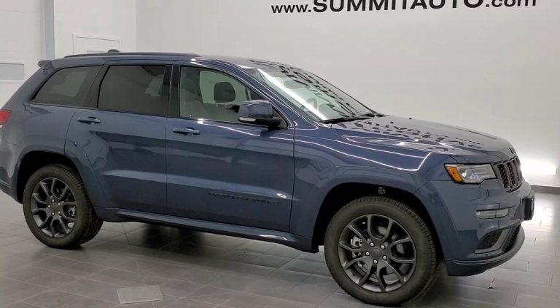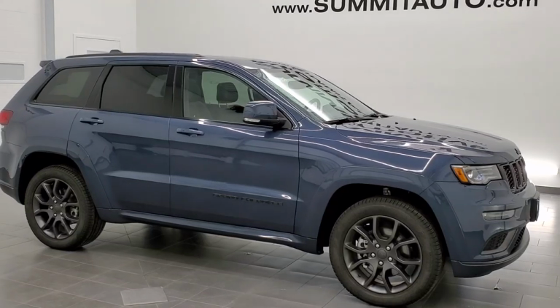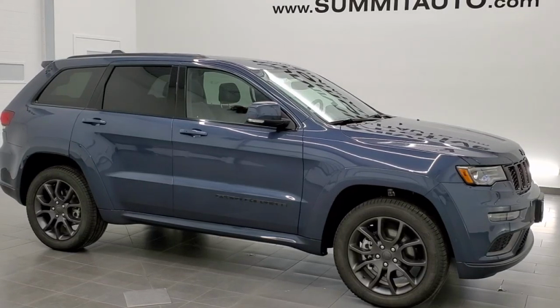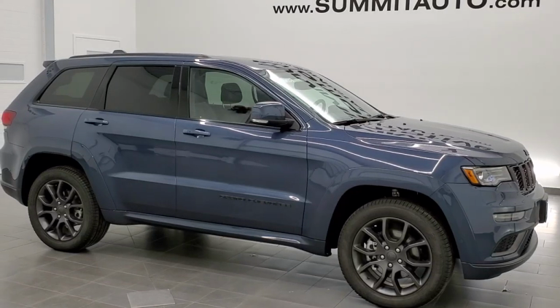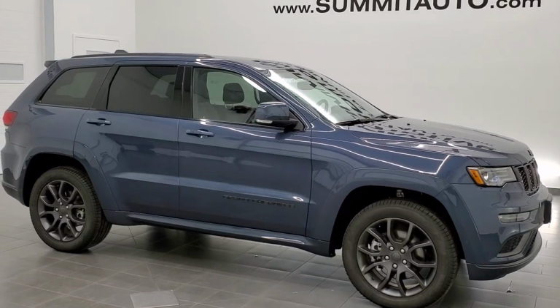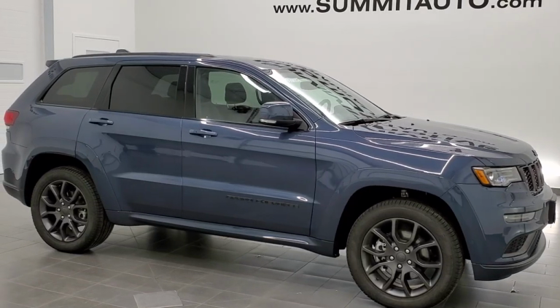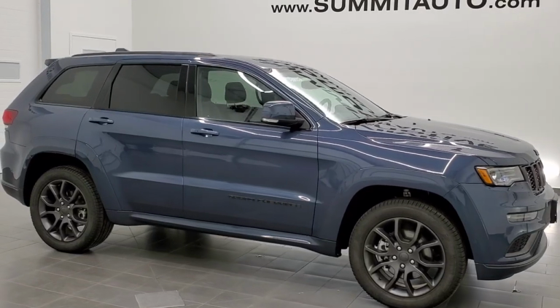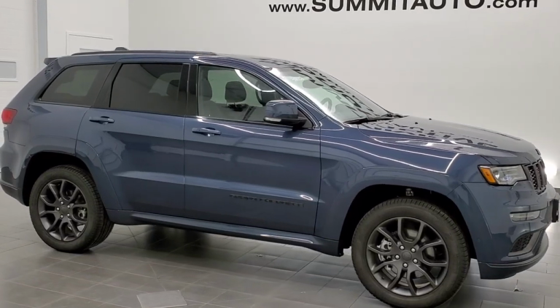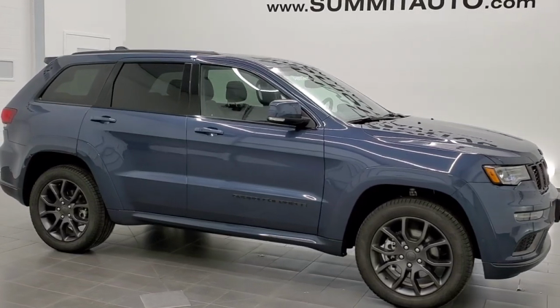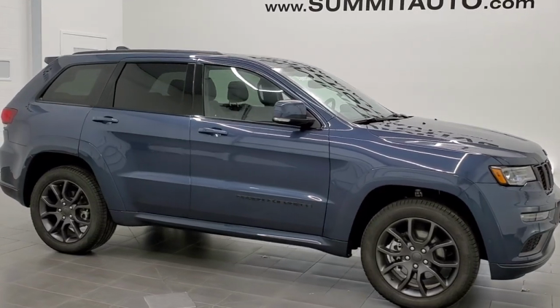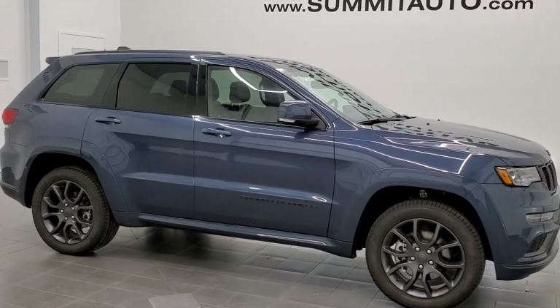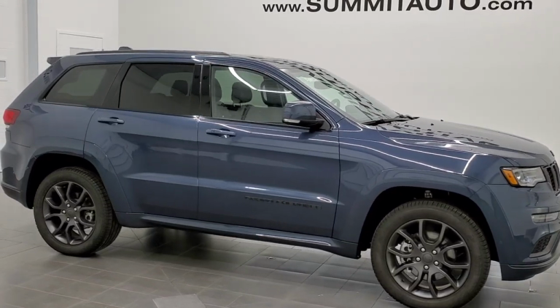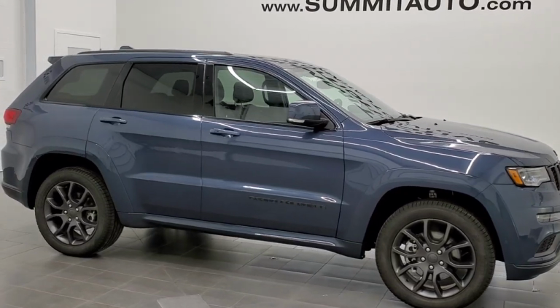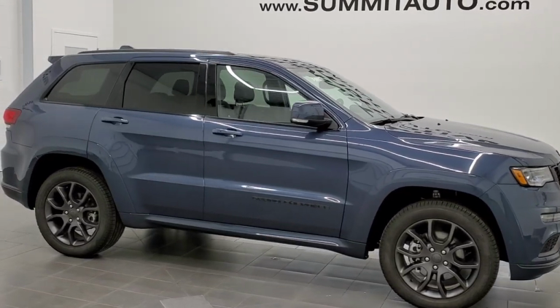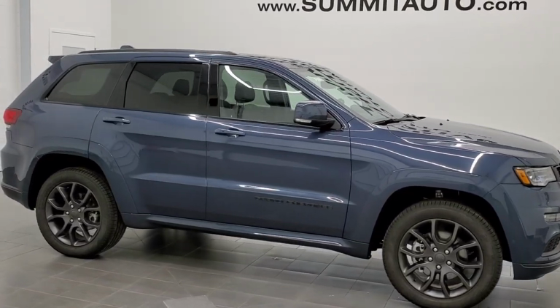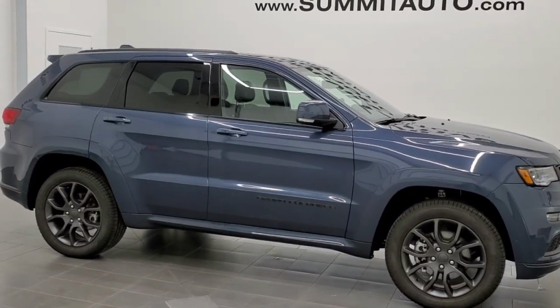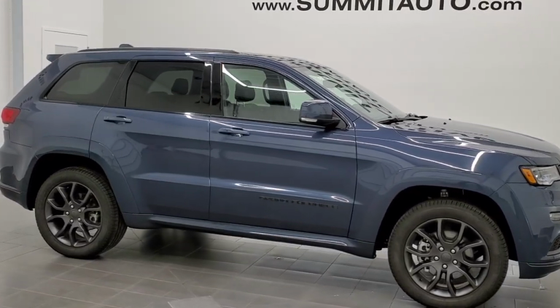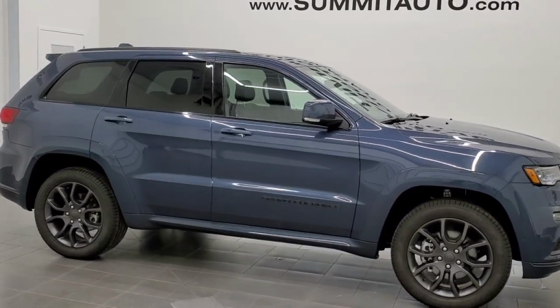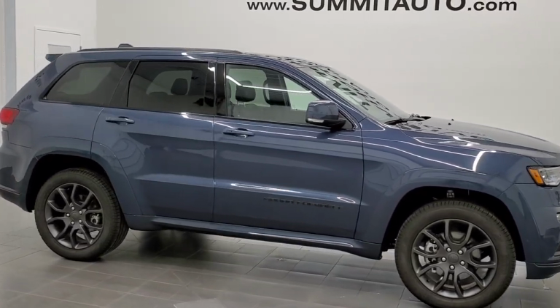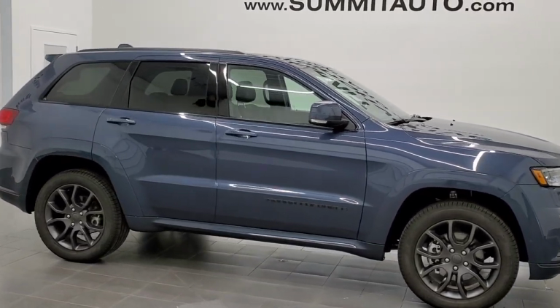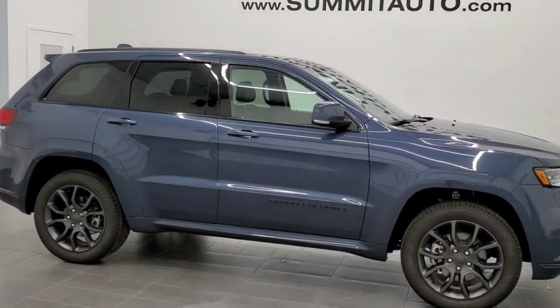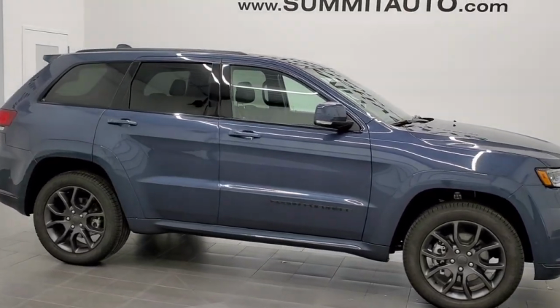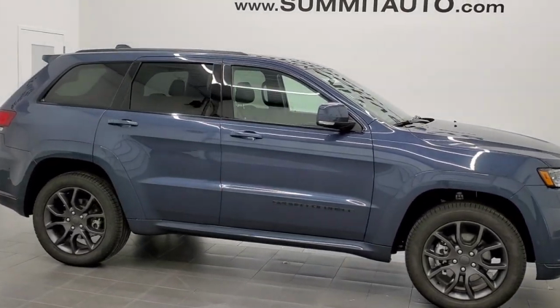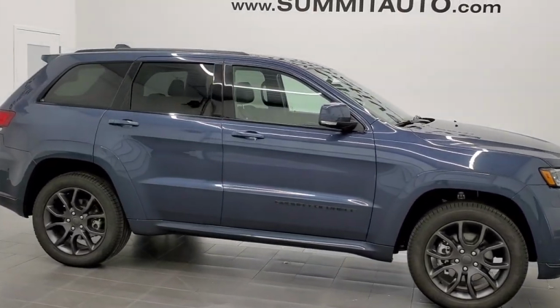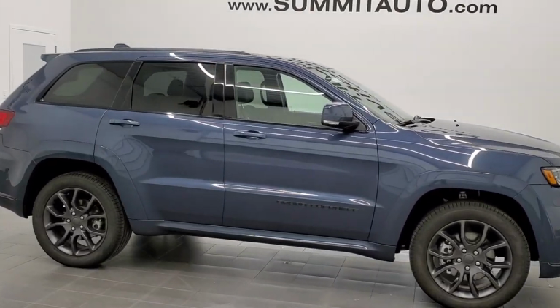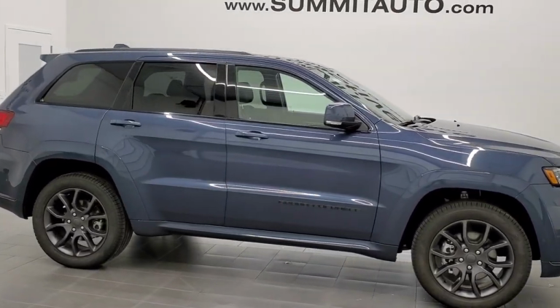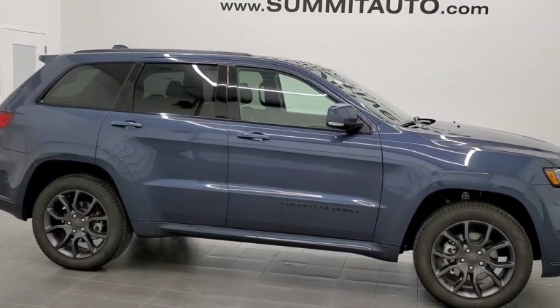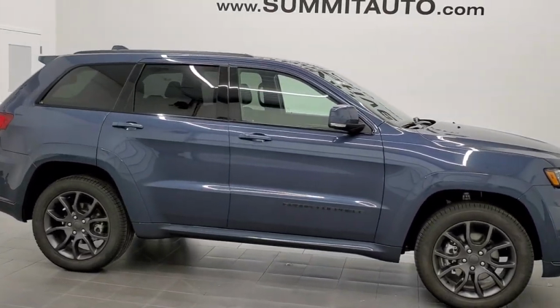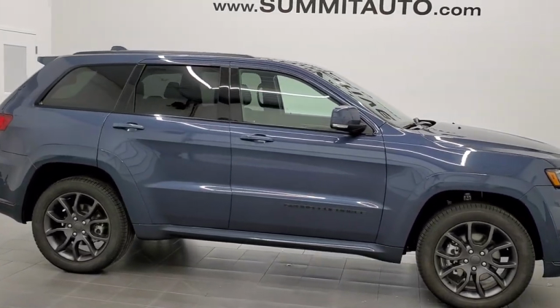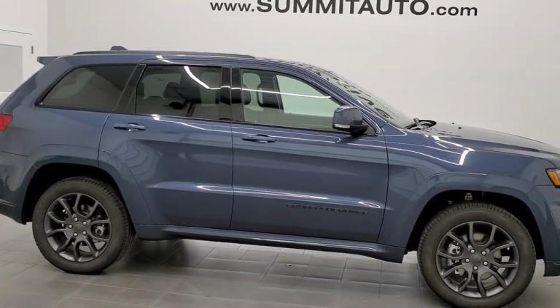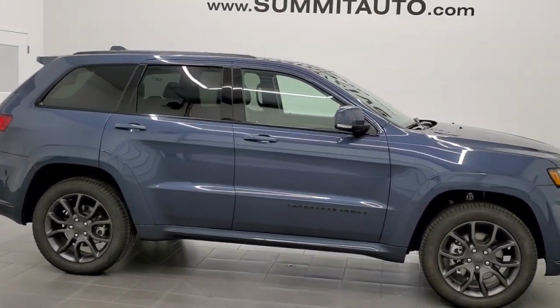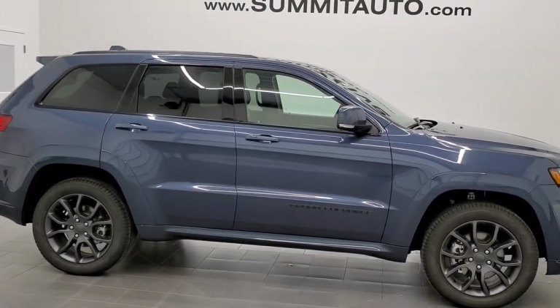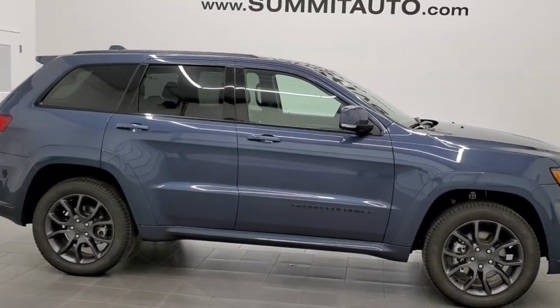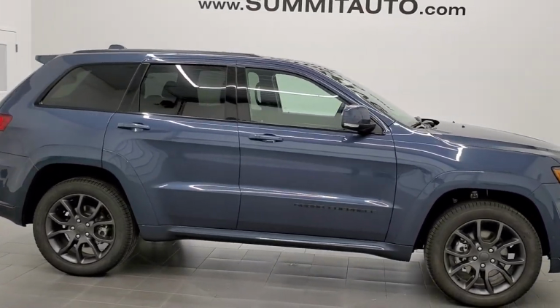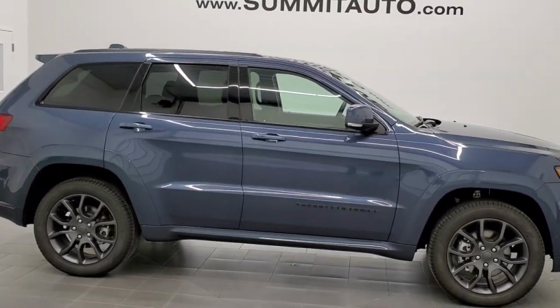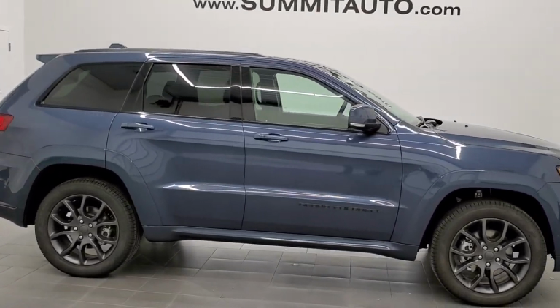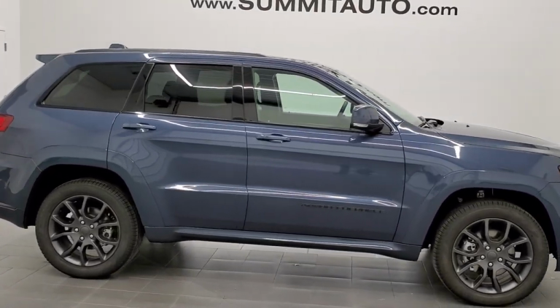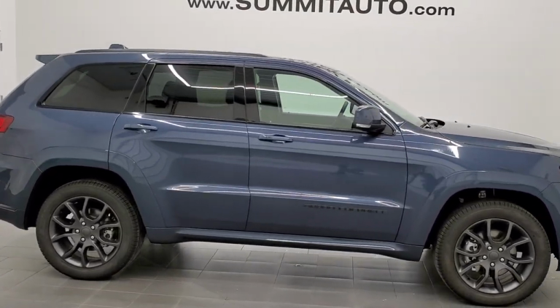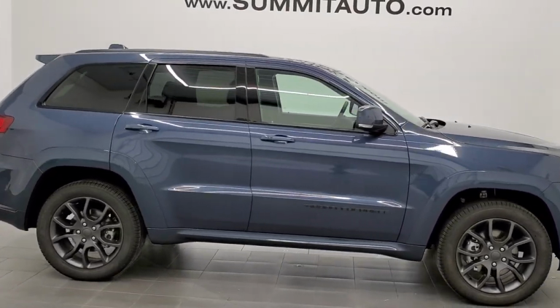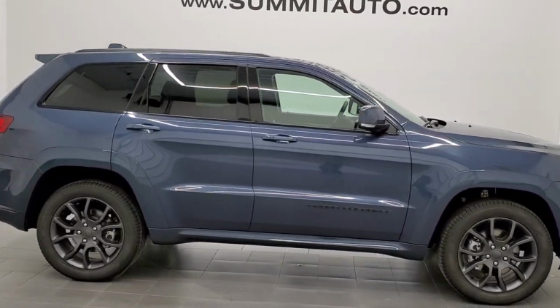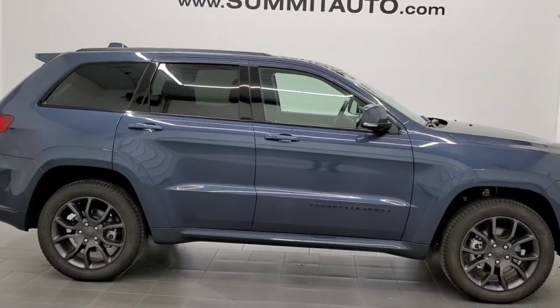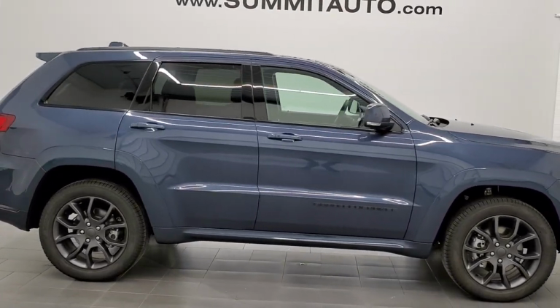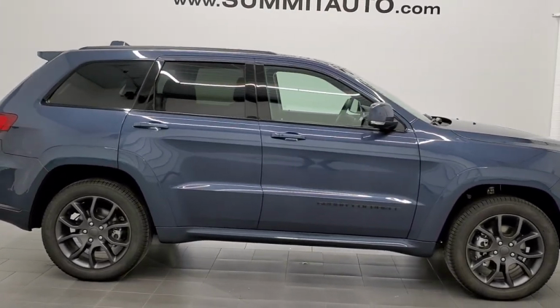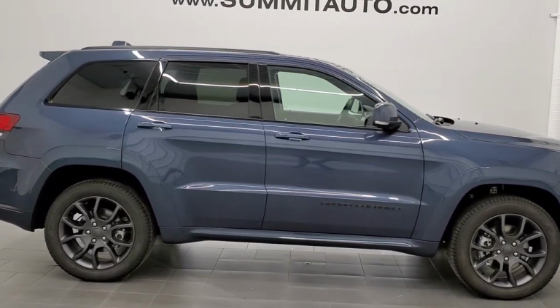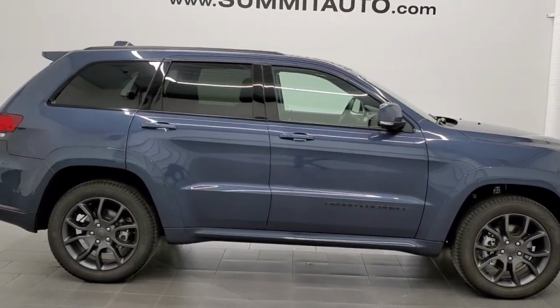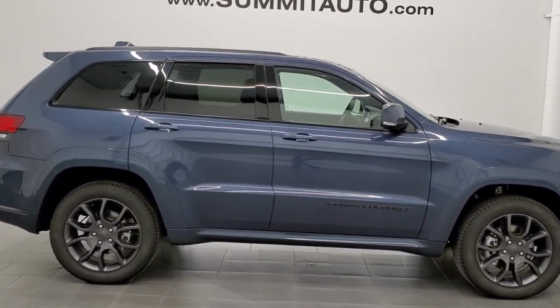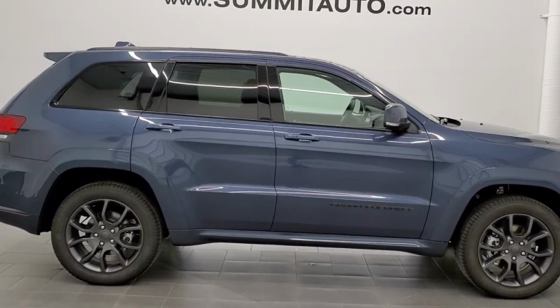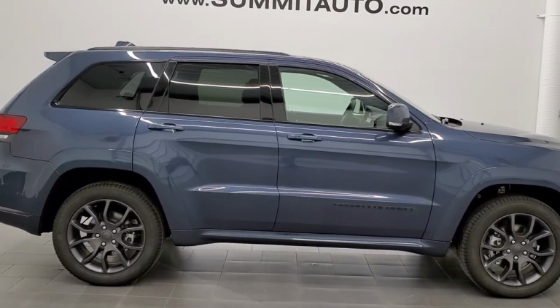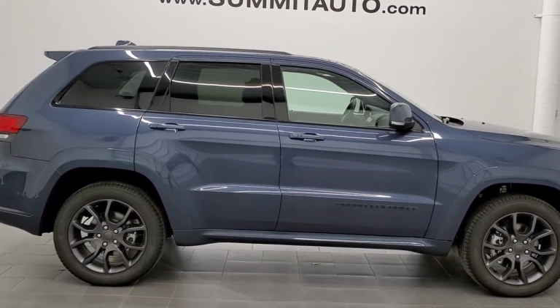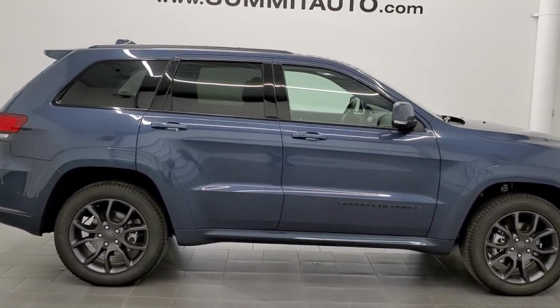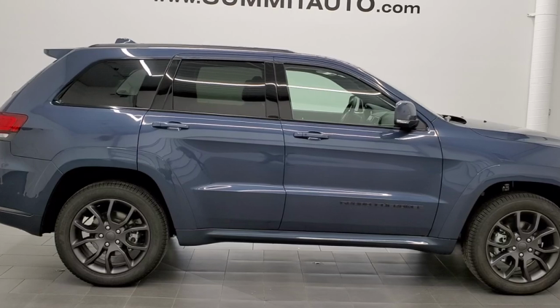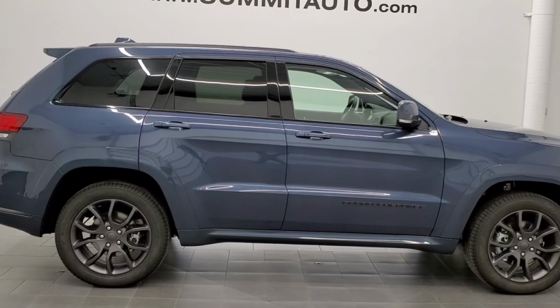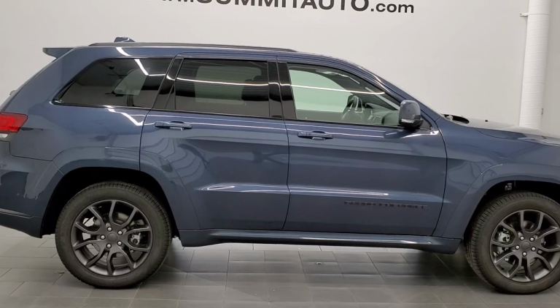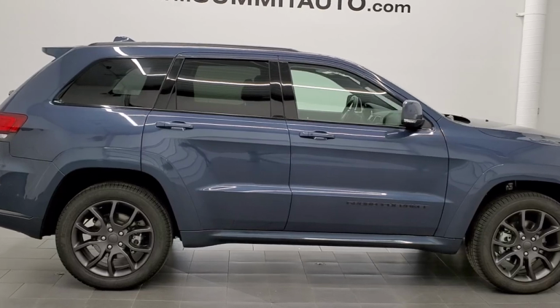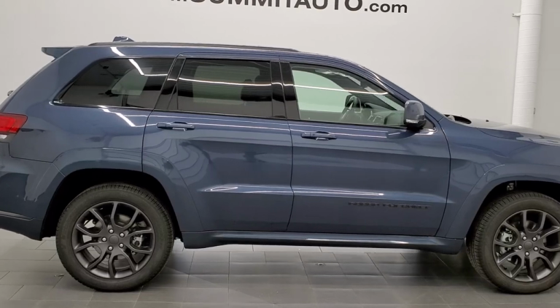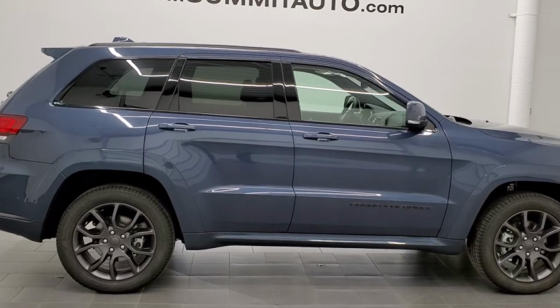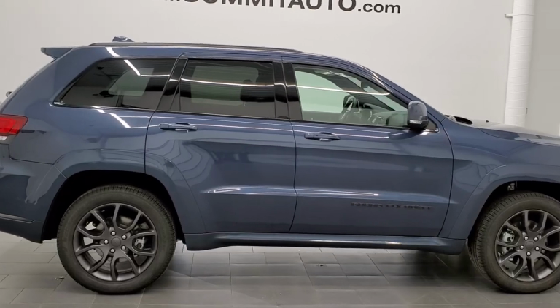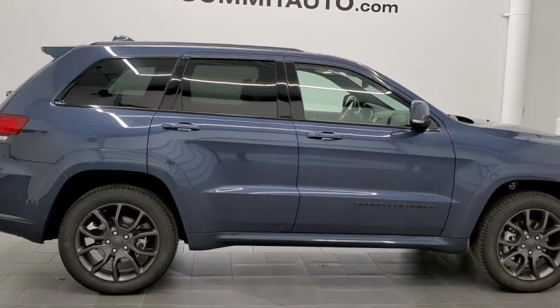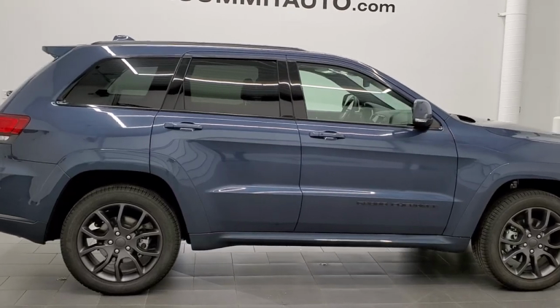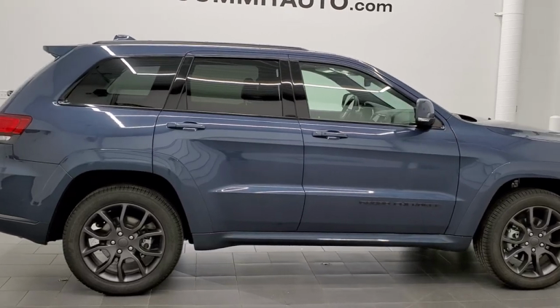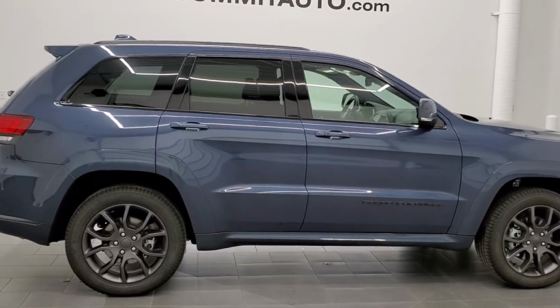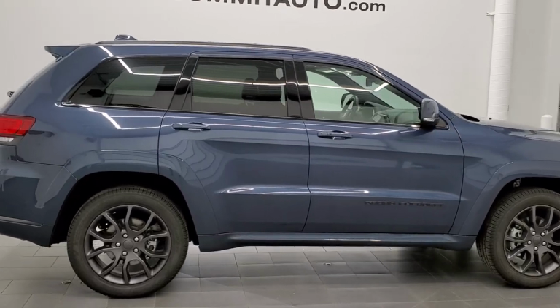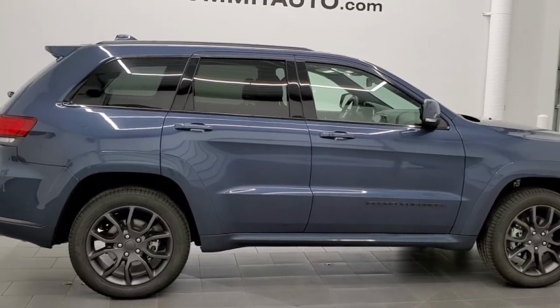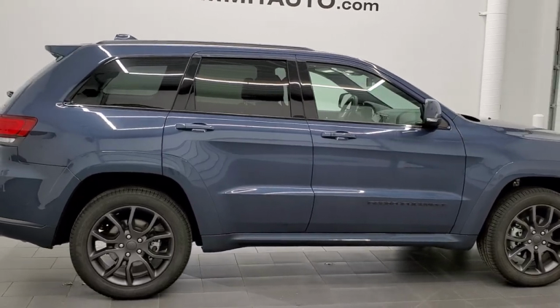Hey, this is Brett with Summit Auto in Fond du Lac, Wisconsin, your new and used Jeep and Jeep Grand Cherokee headquarters.